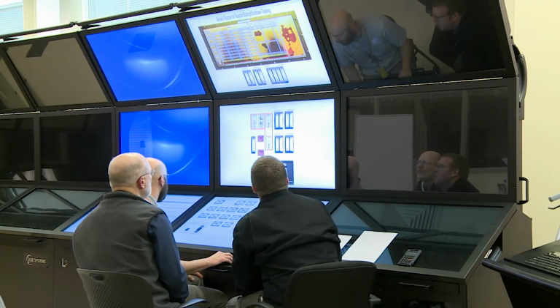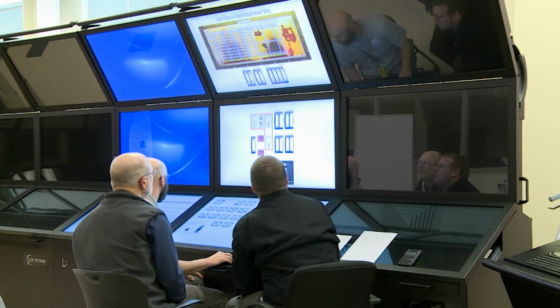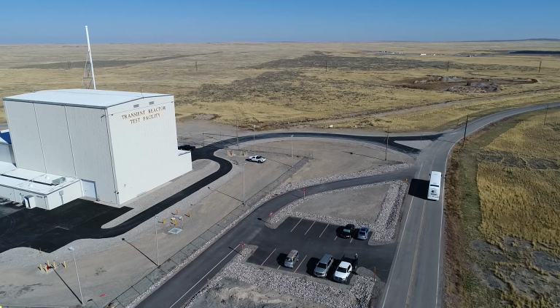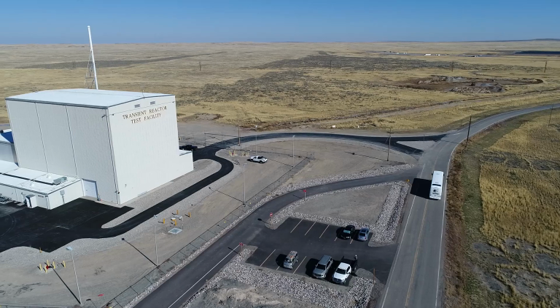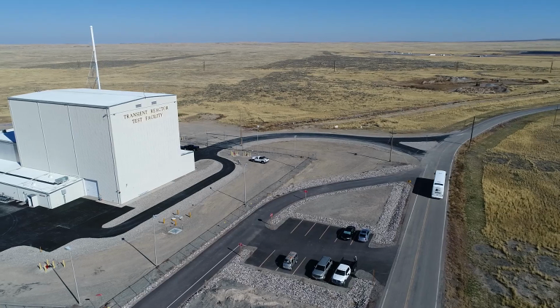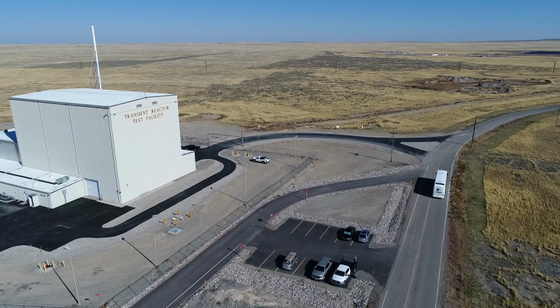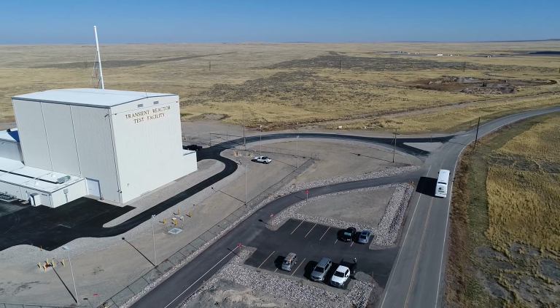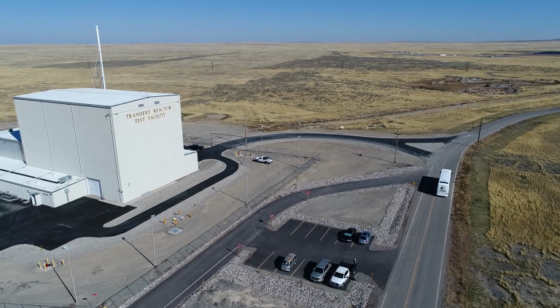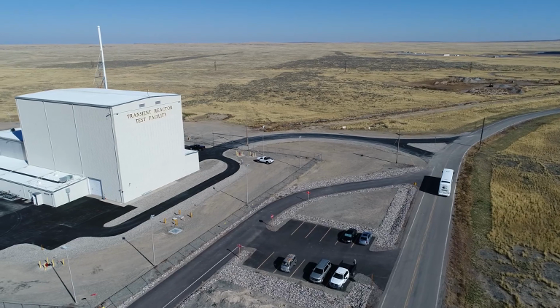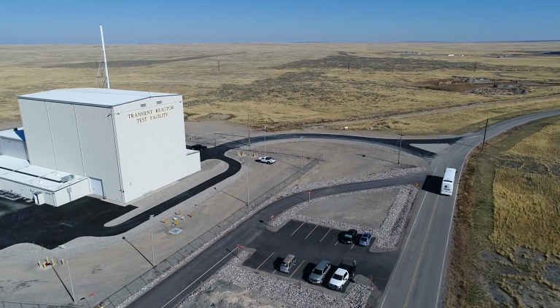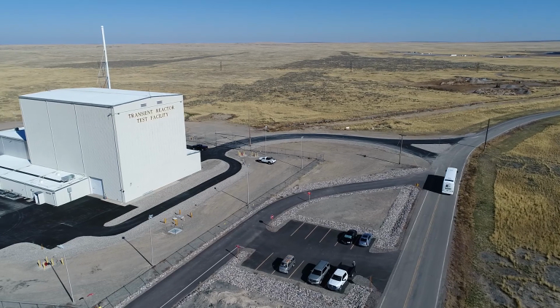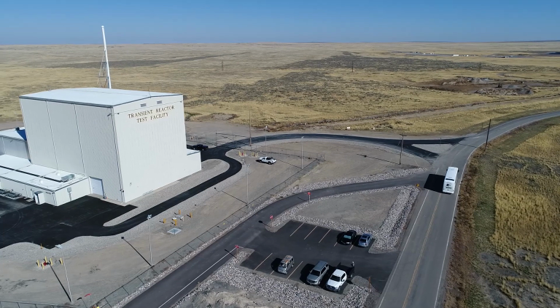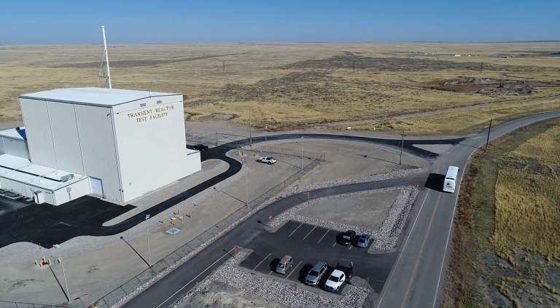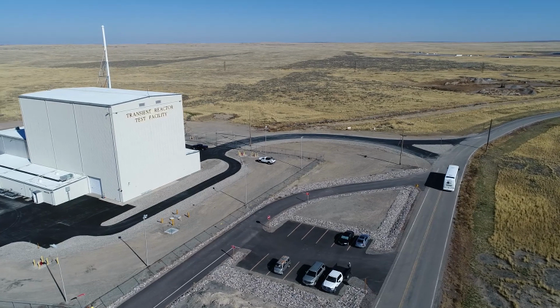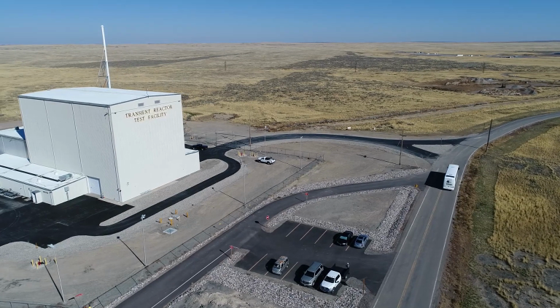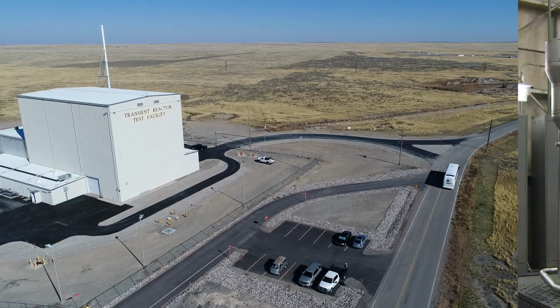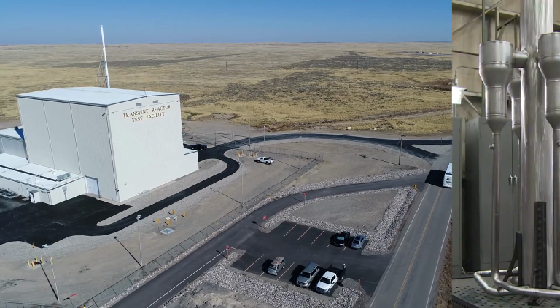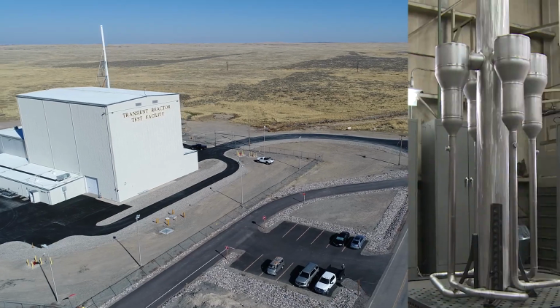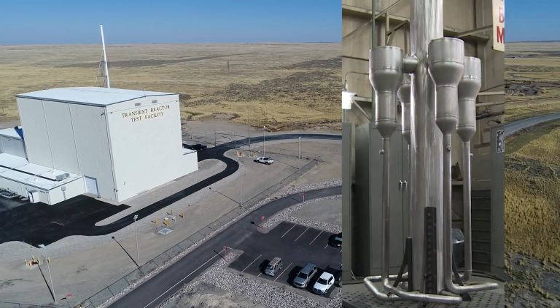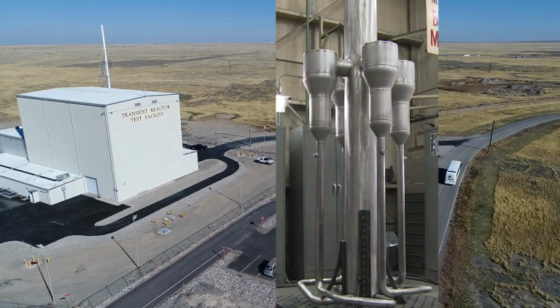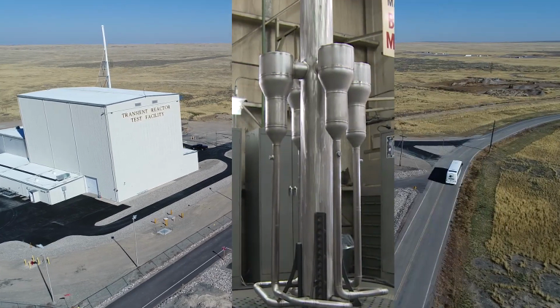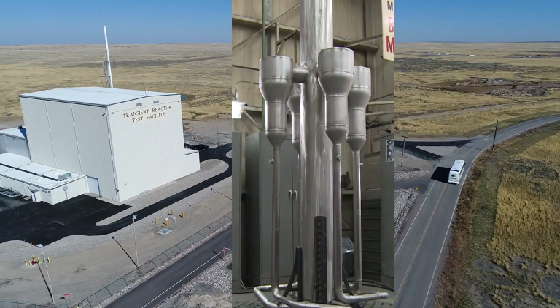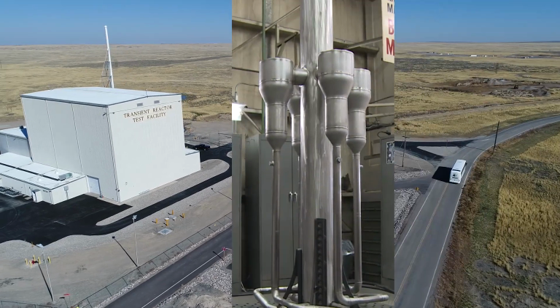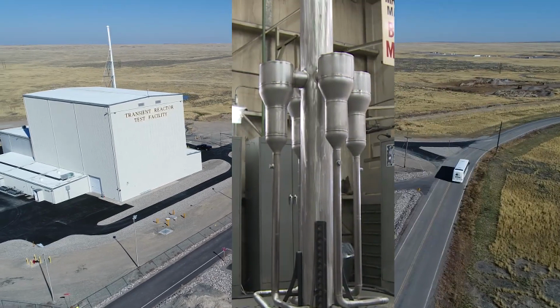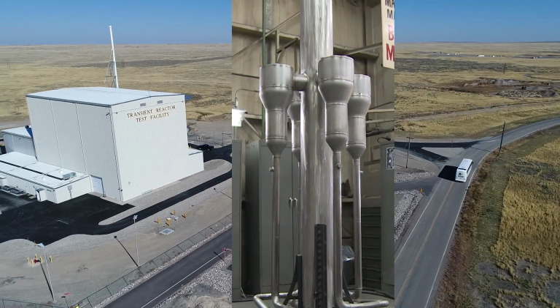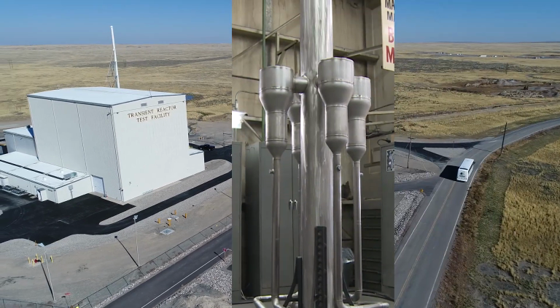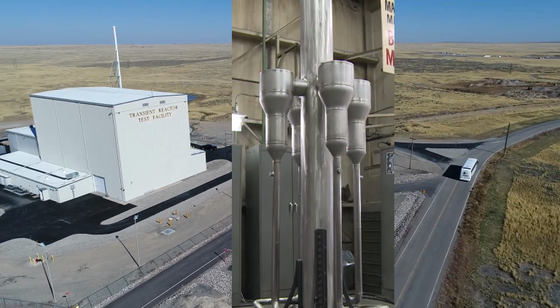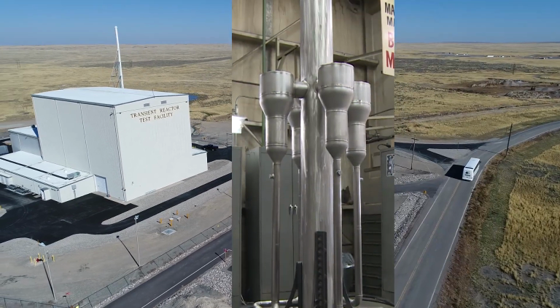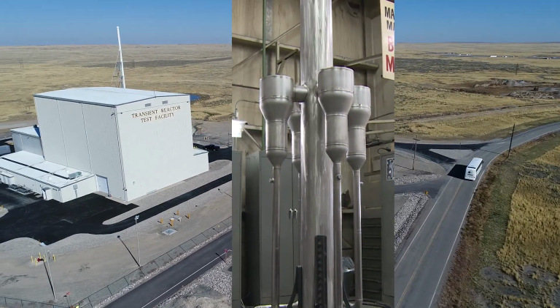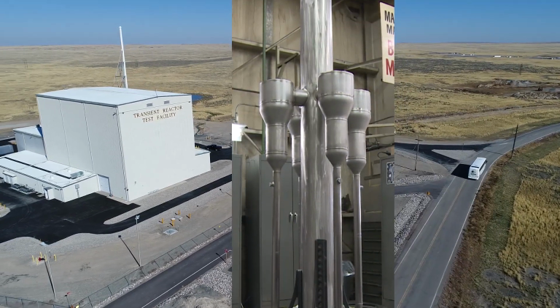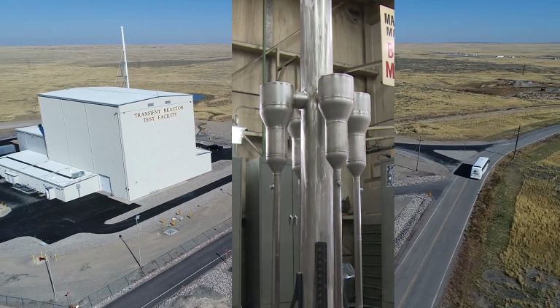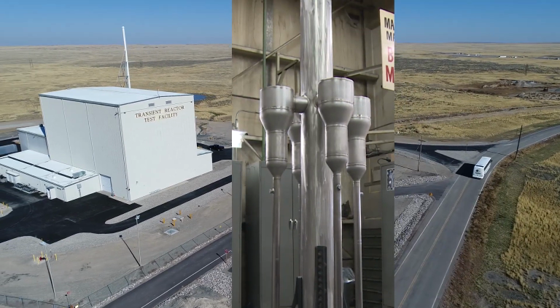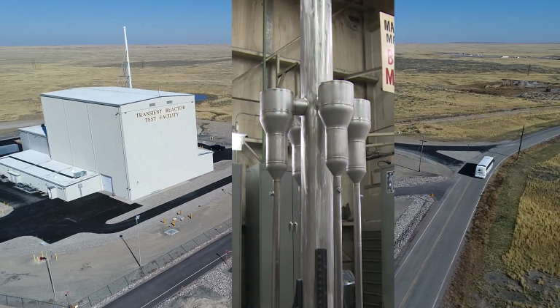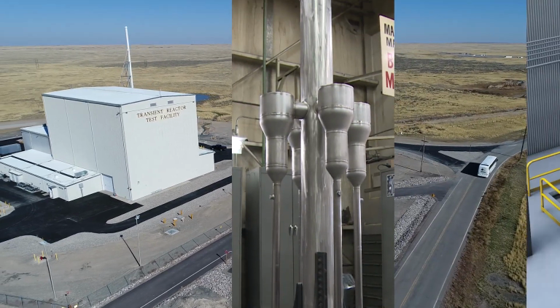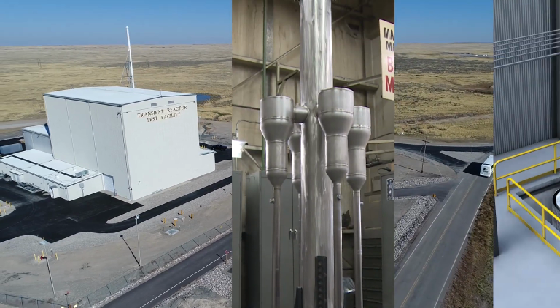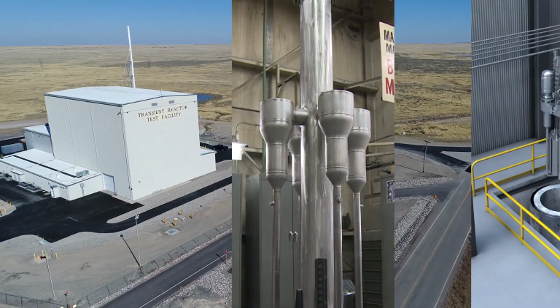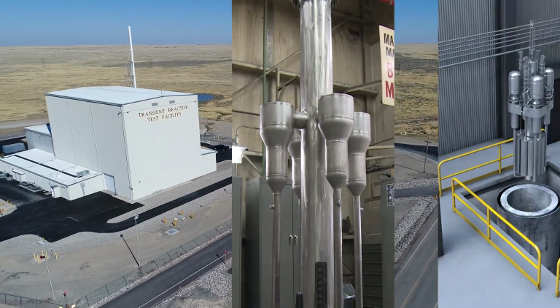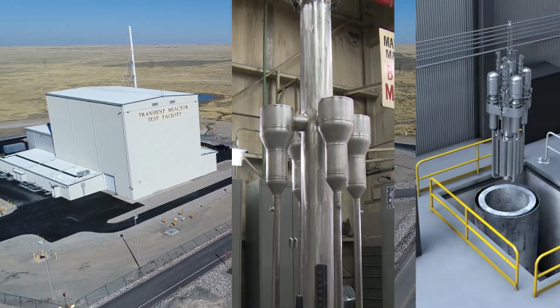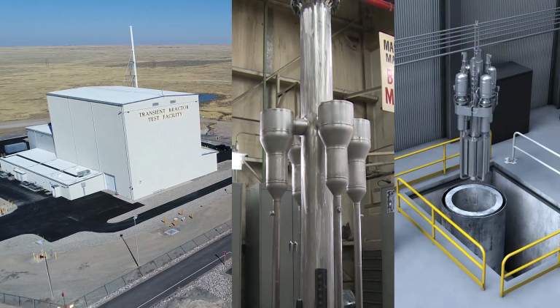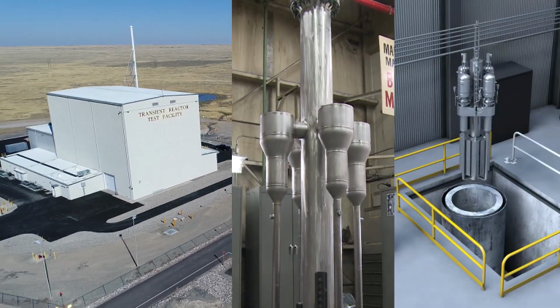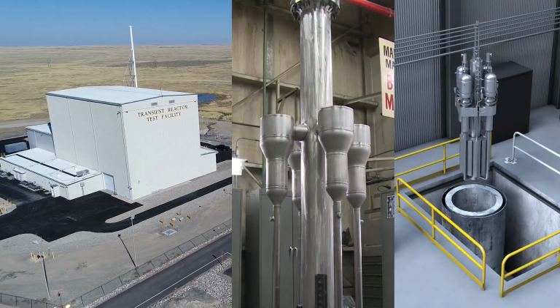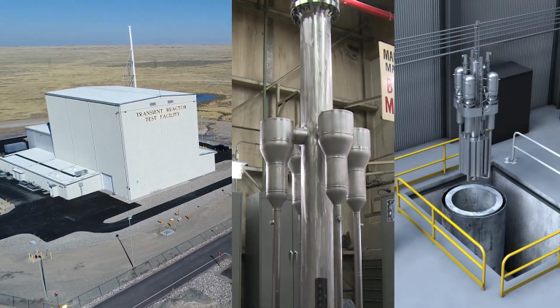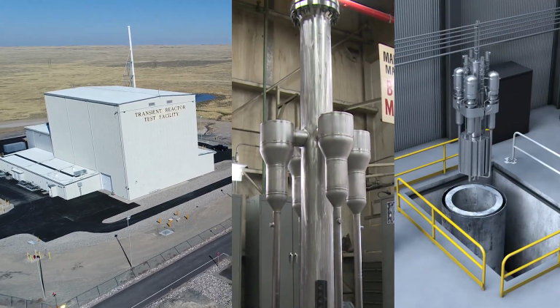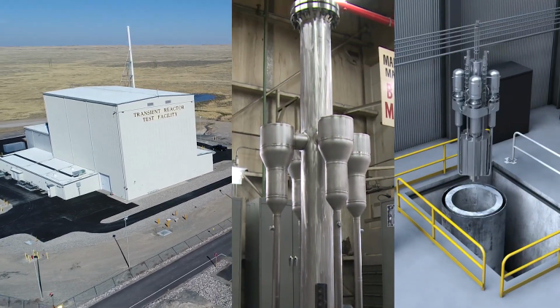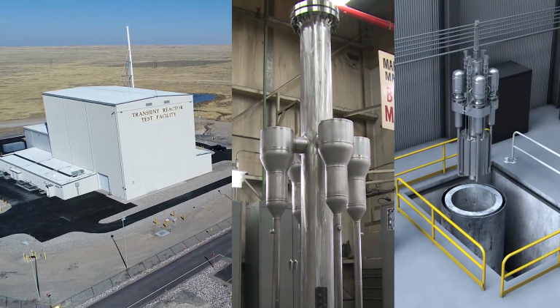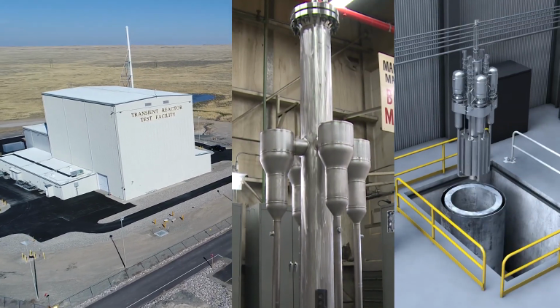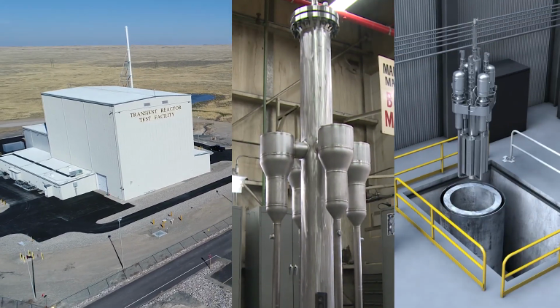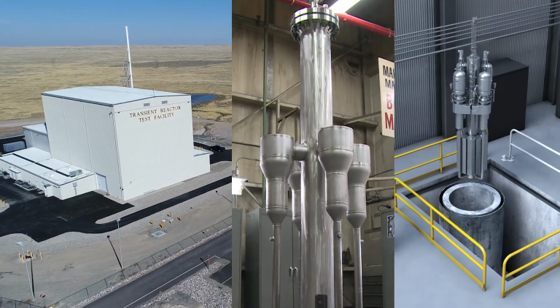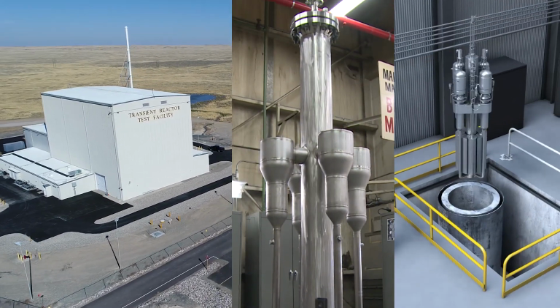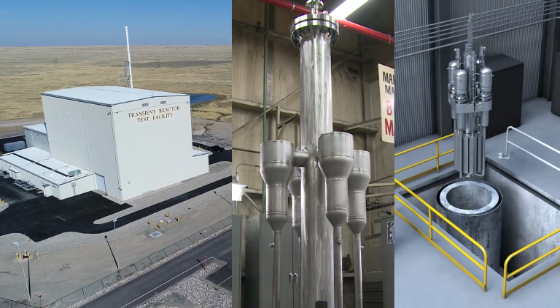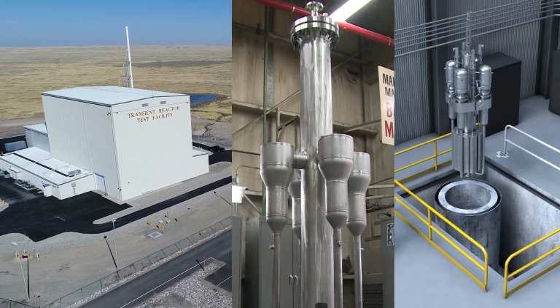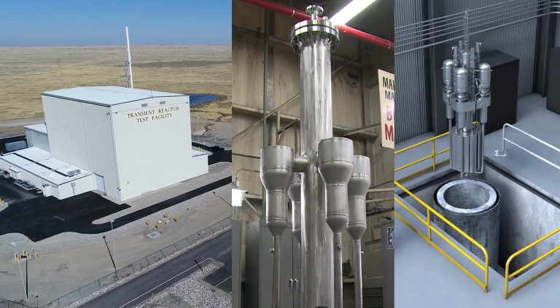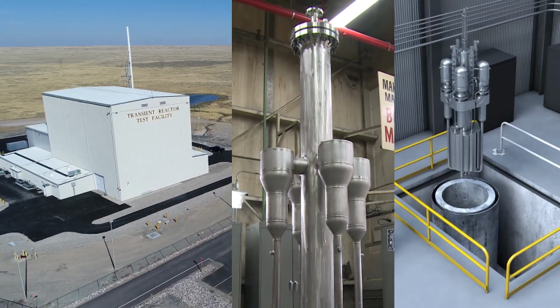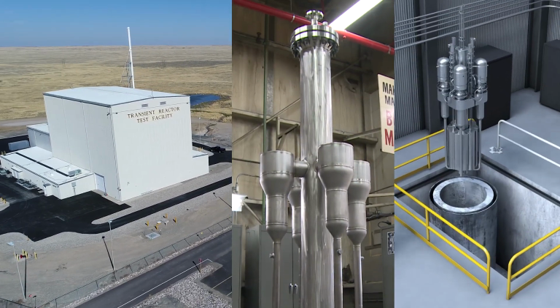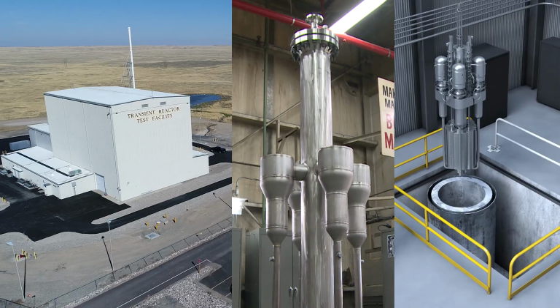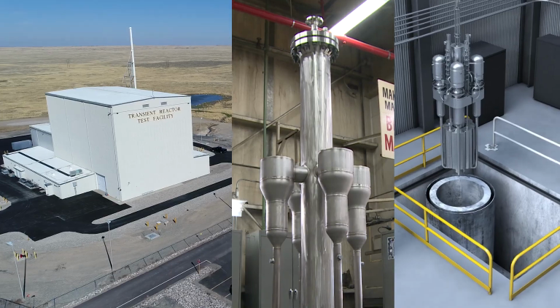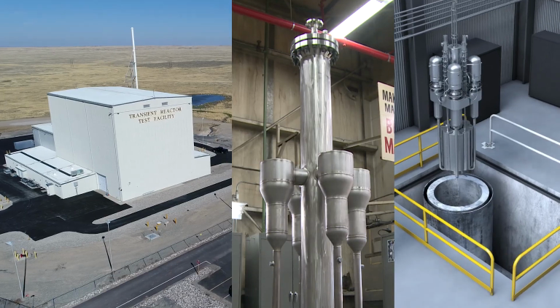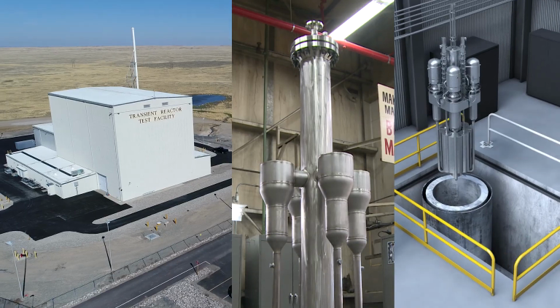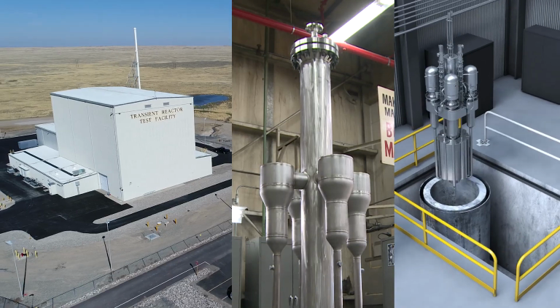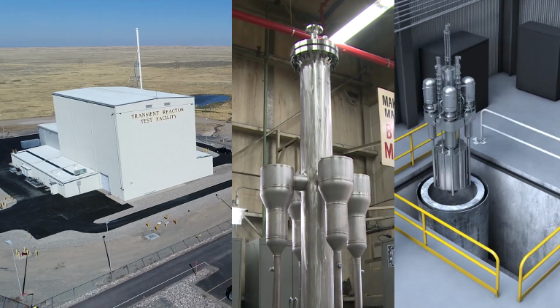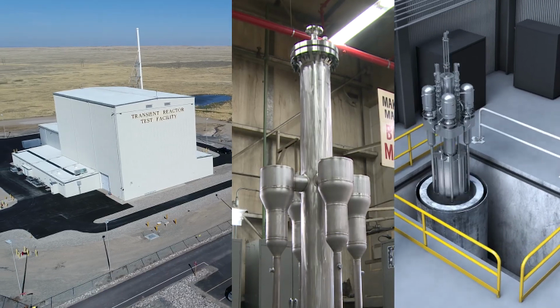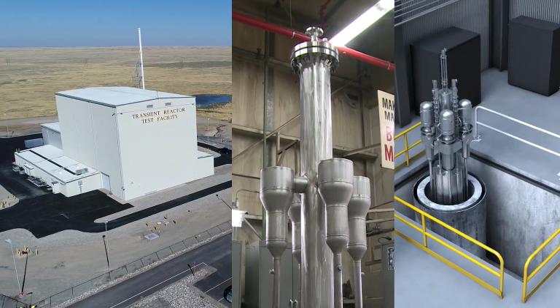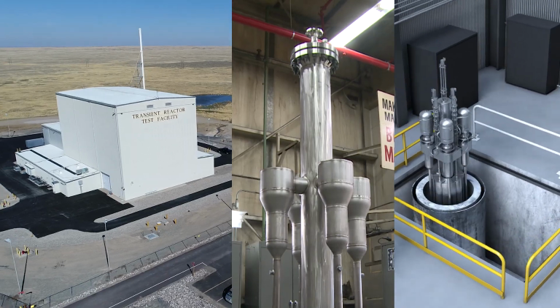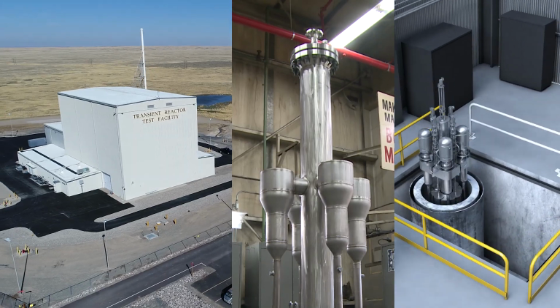Next, the system will be installed and testing will begin, in preparation for startup of the MARVEL micro-reactor.